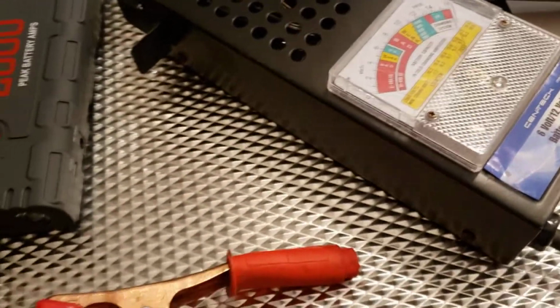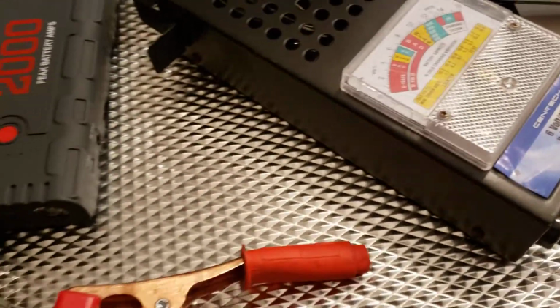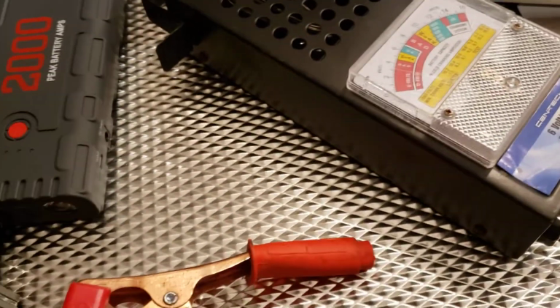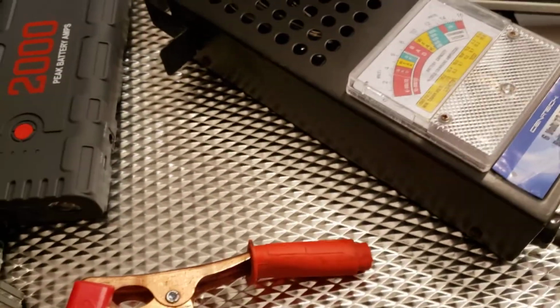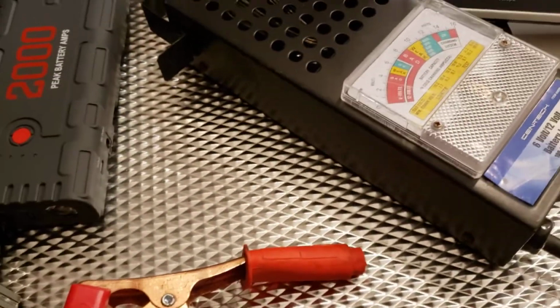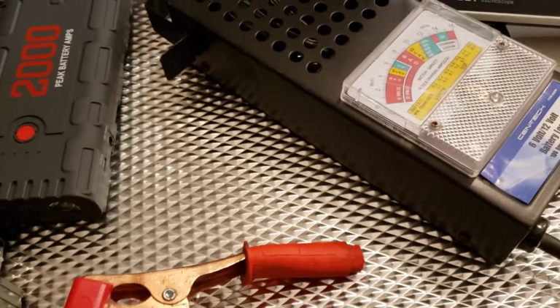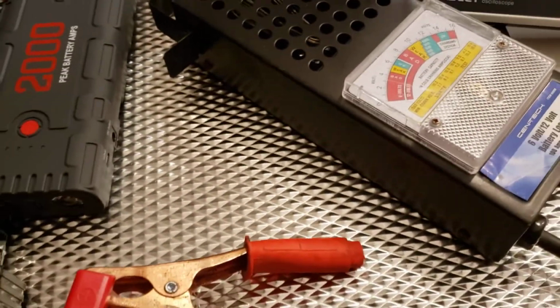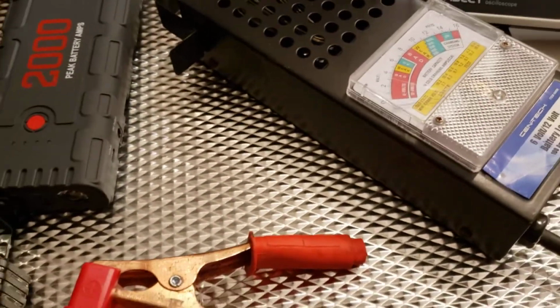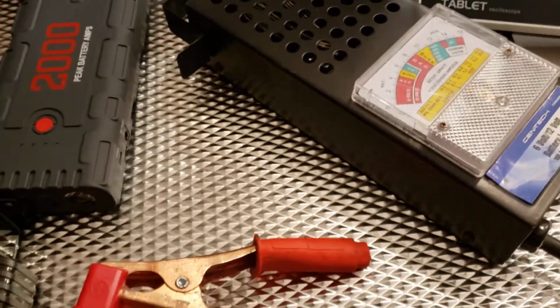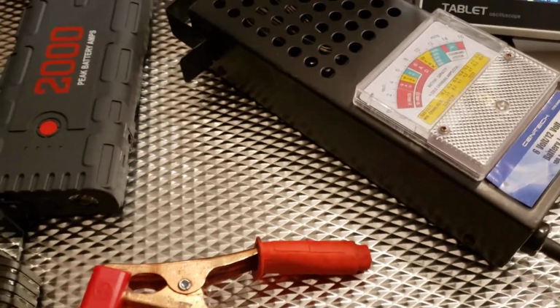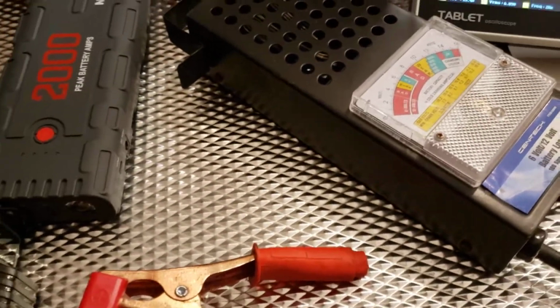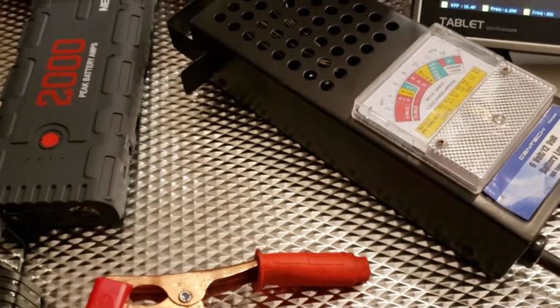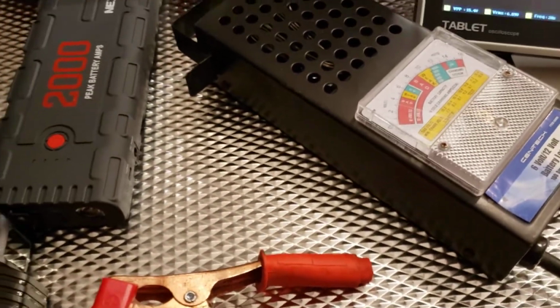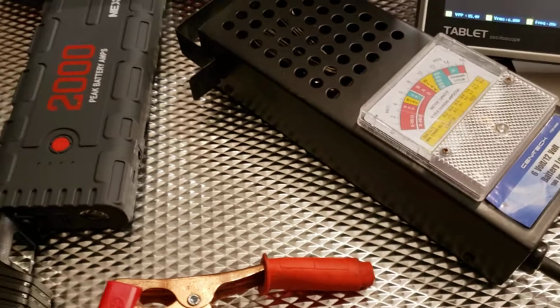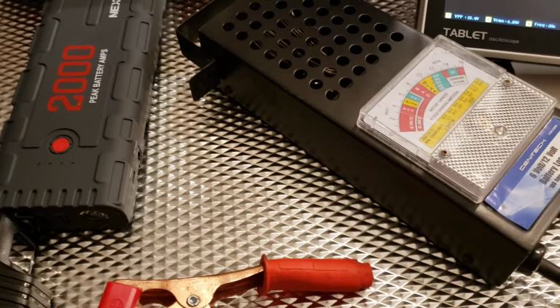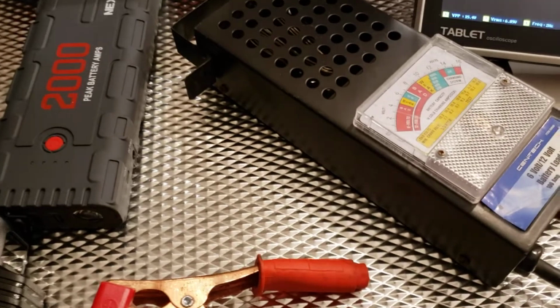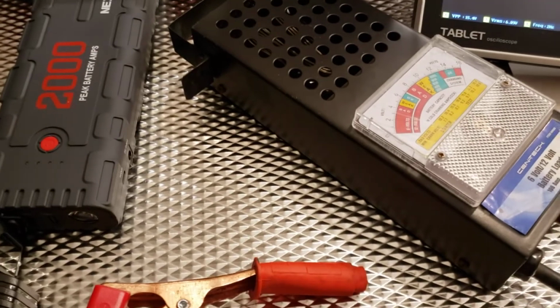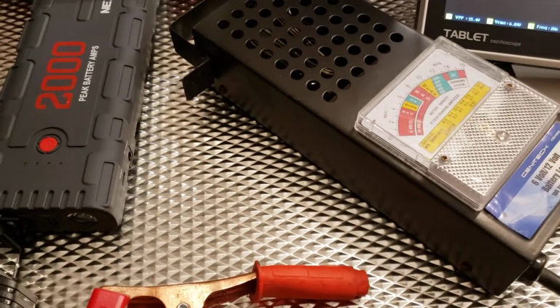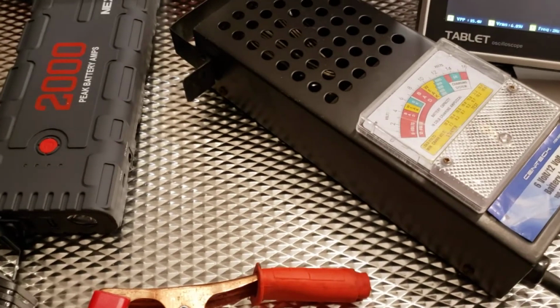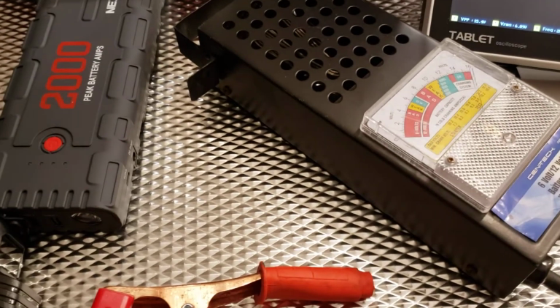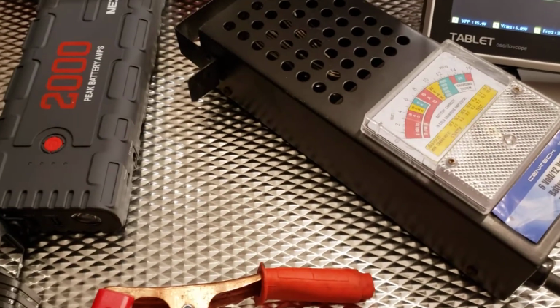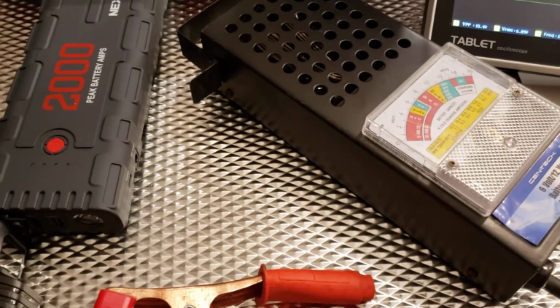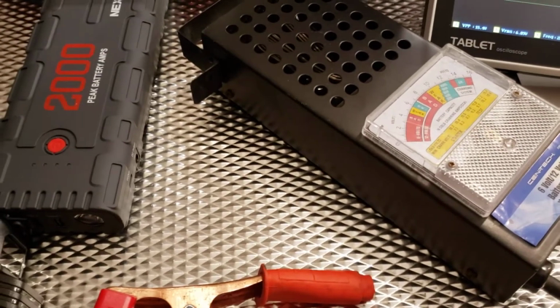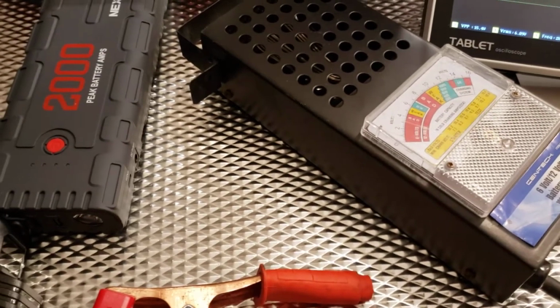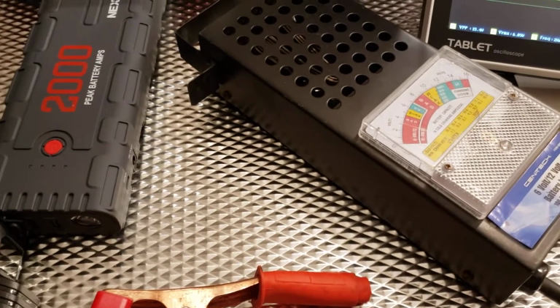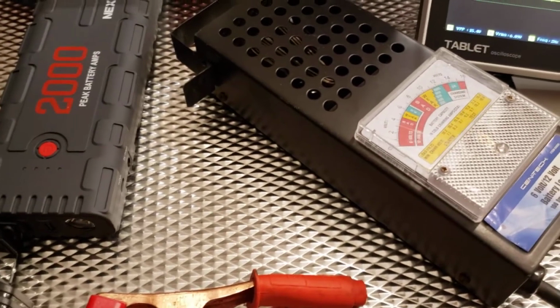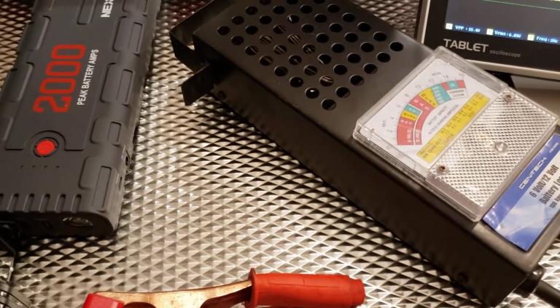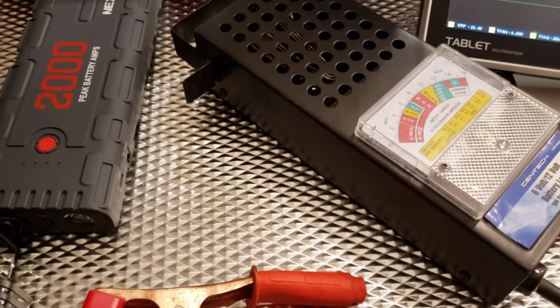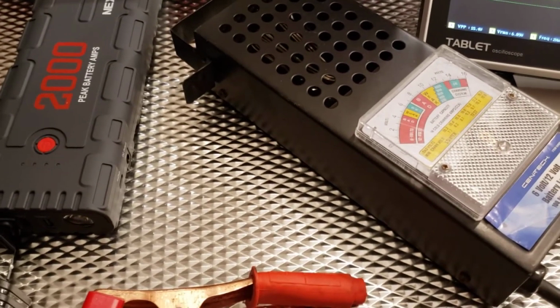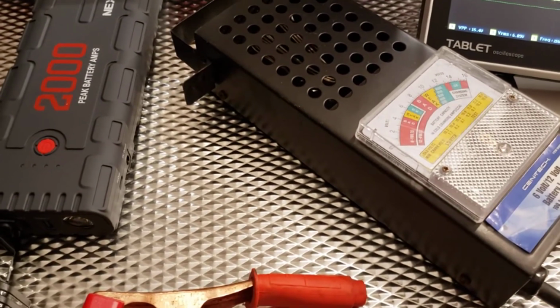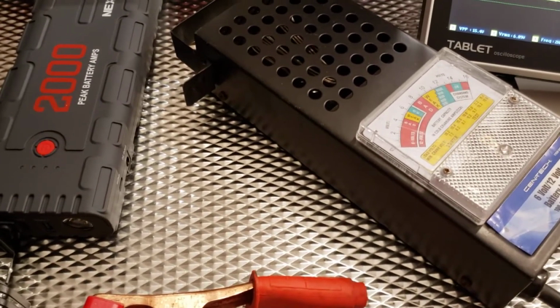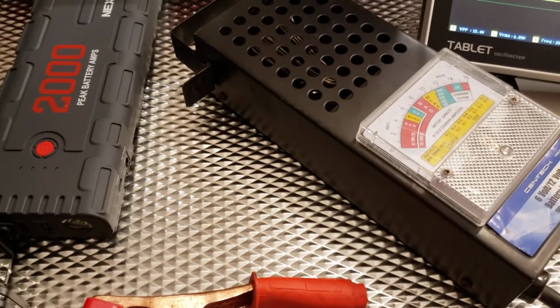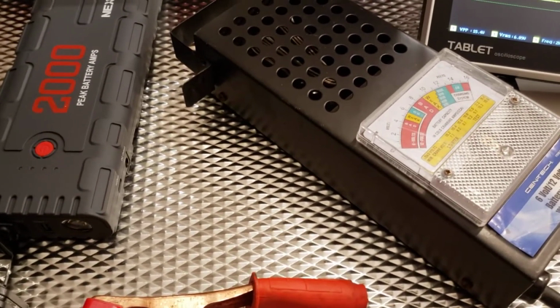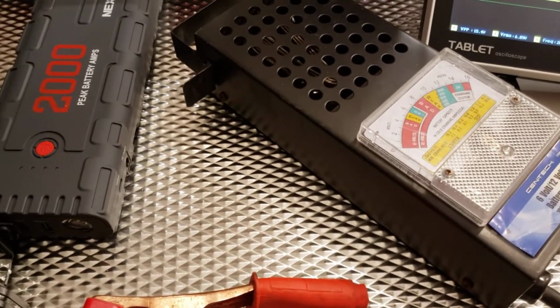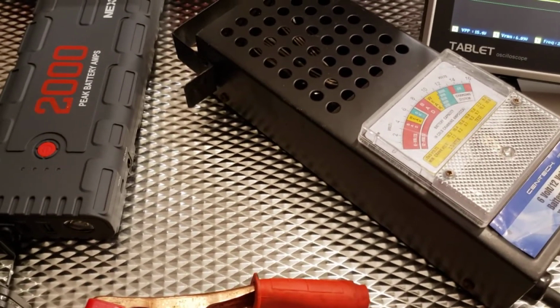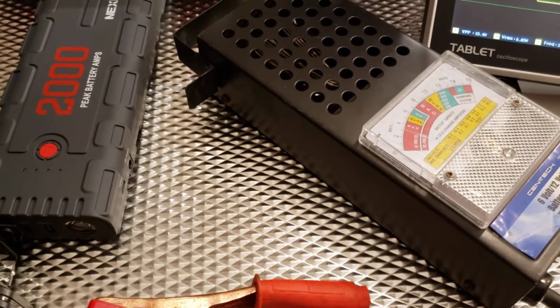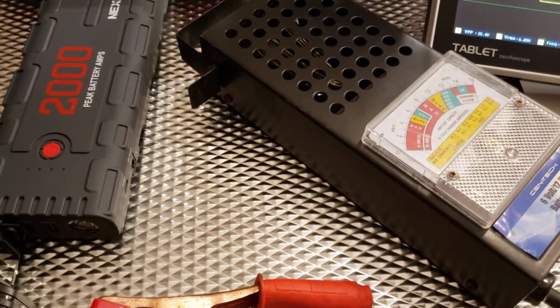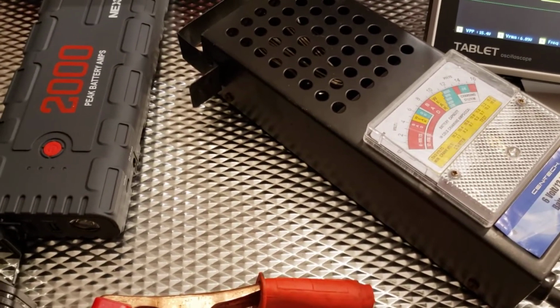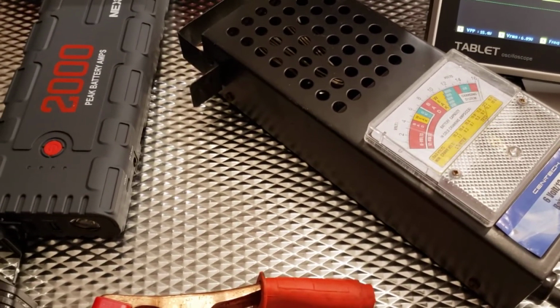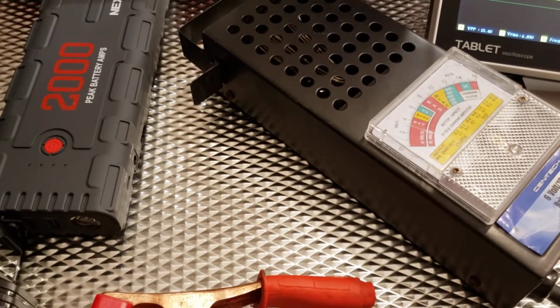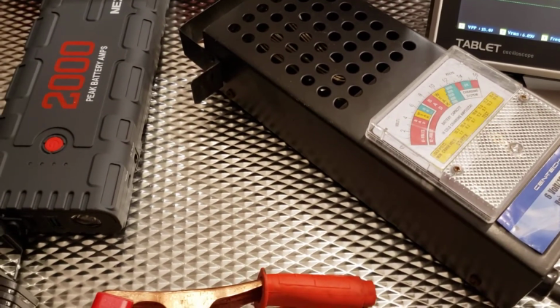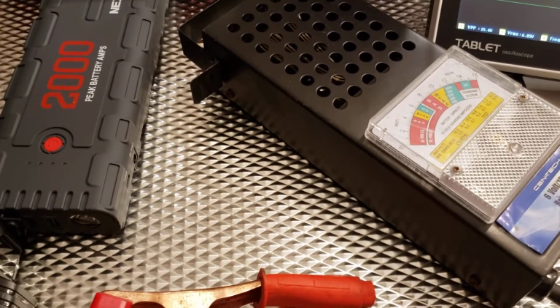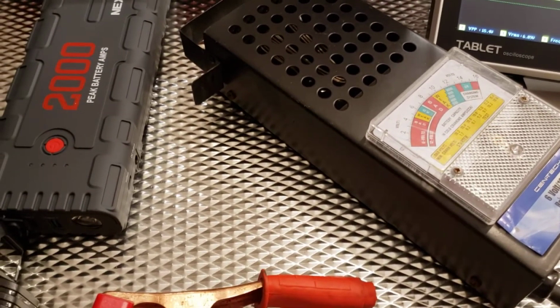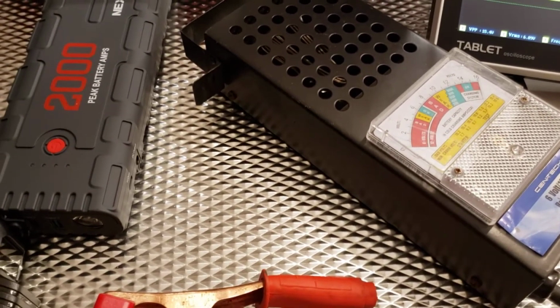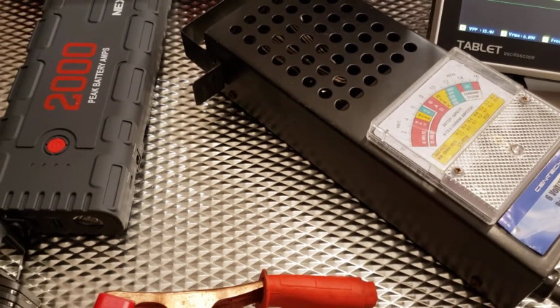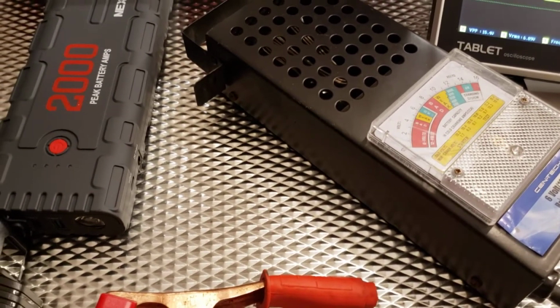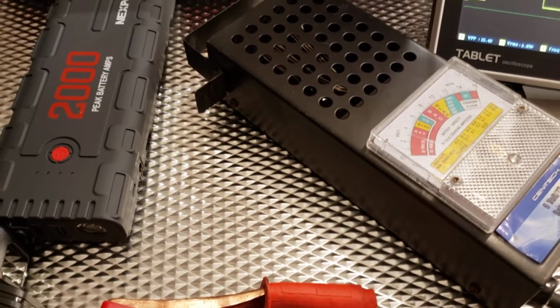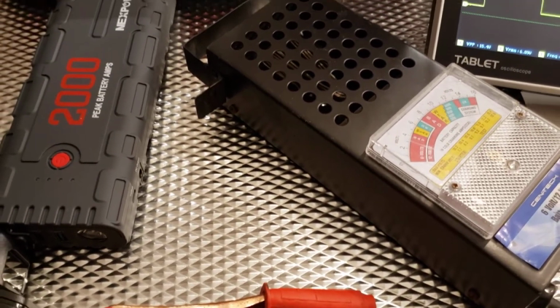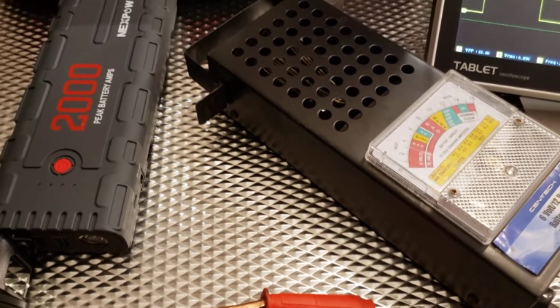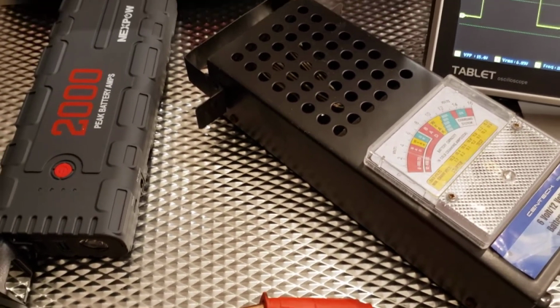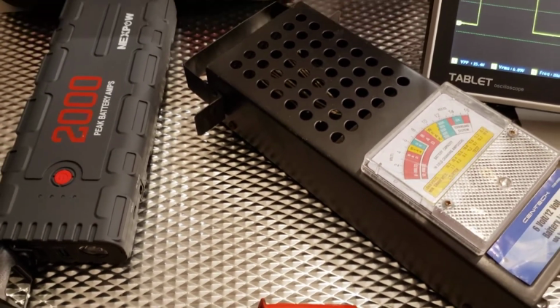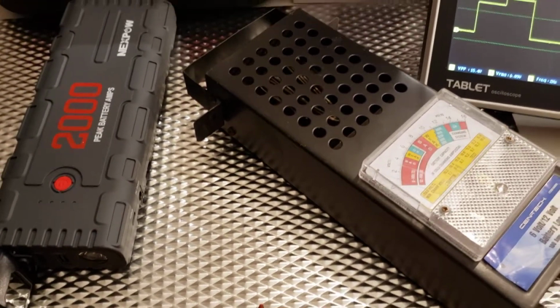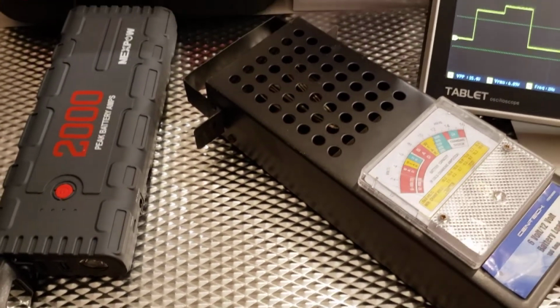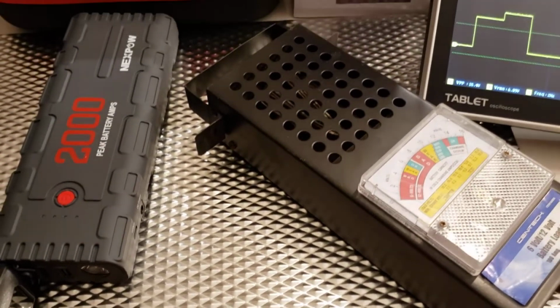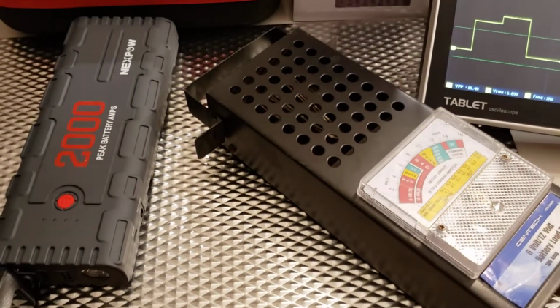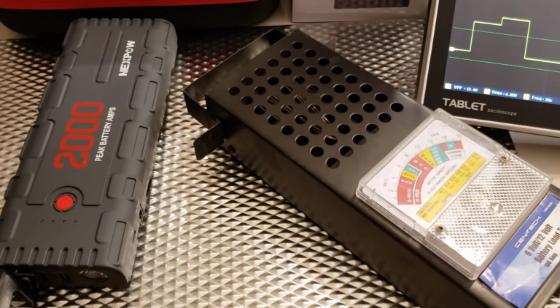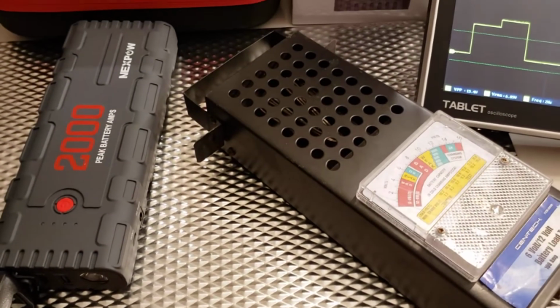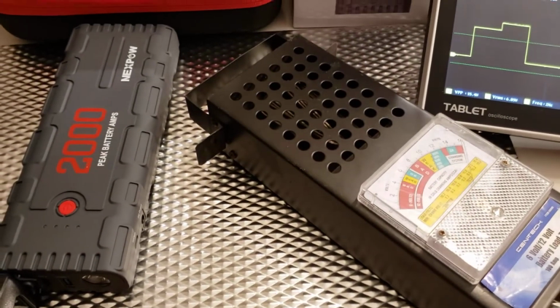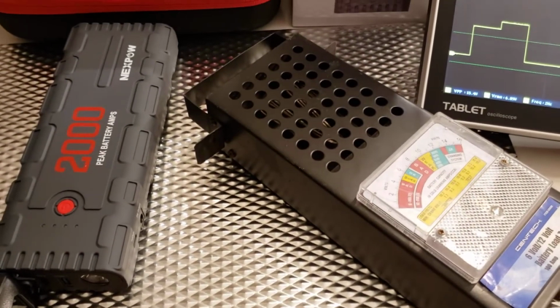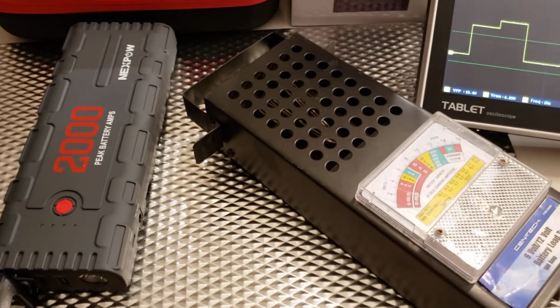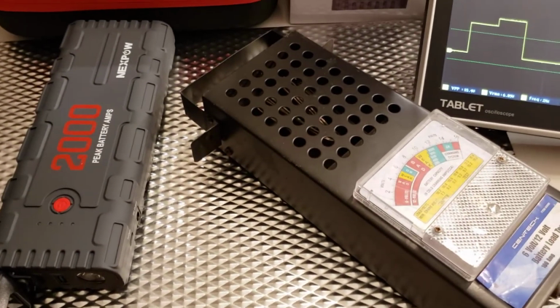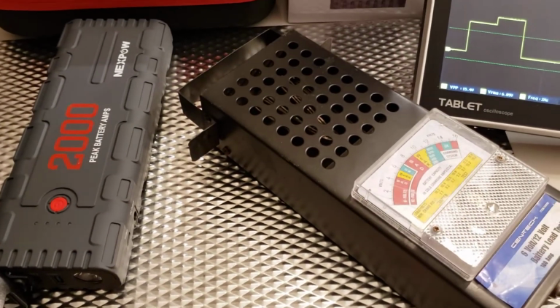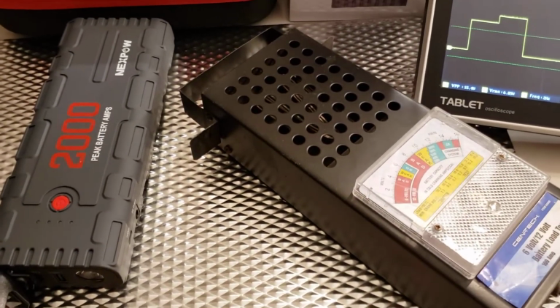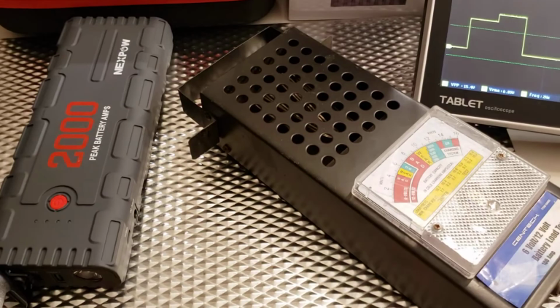I like the case as well, but with this funky behavior this is not going to make the cut for me. Hope you found this video informative.